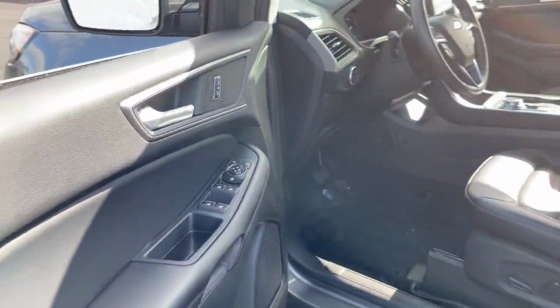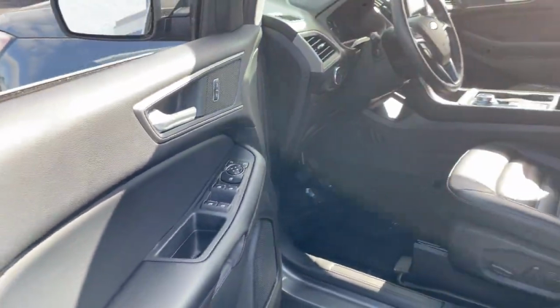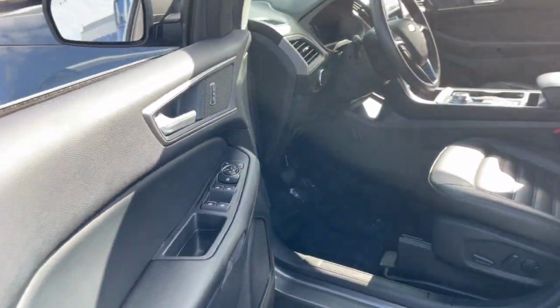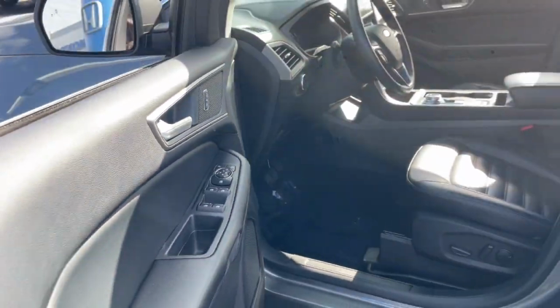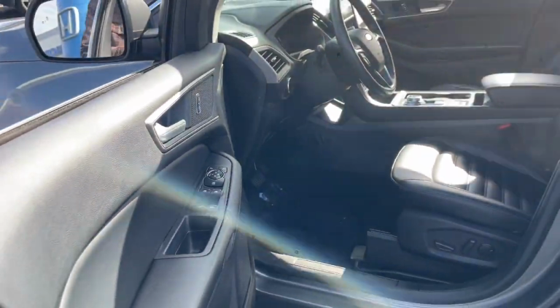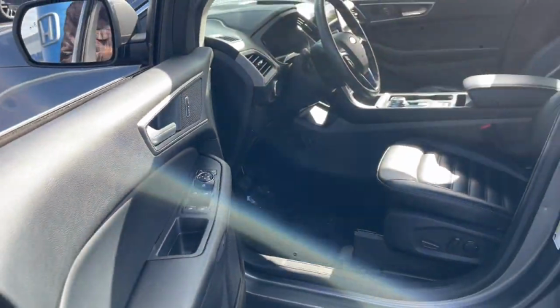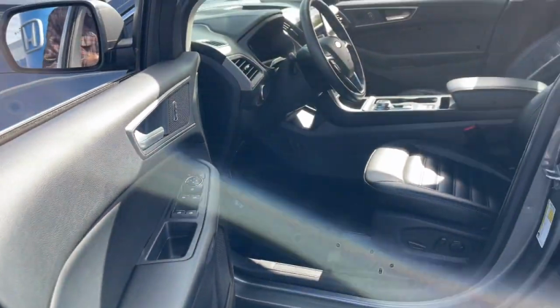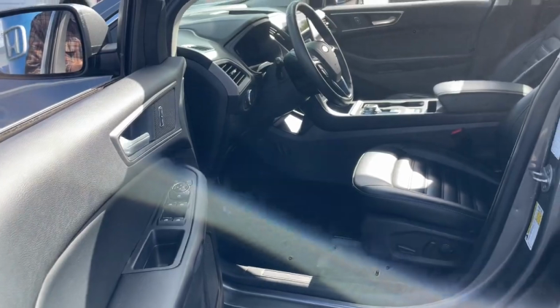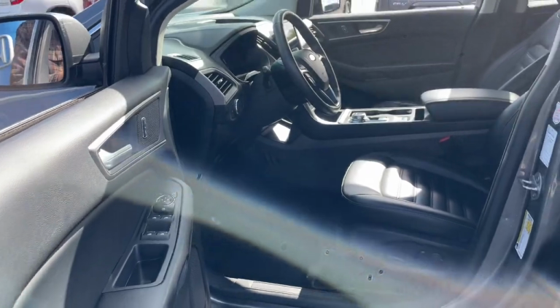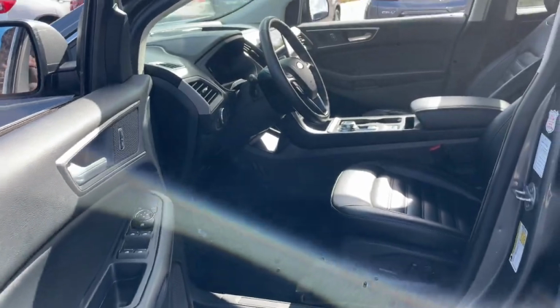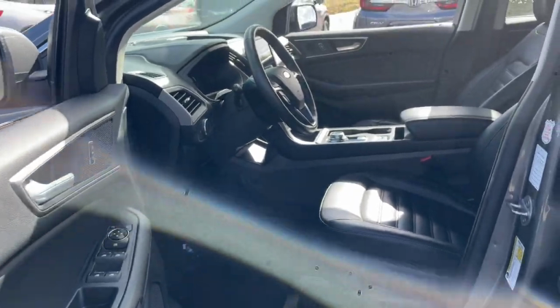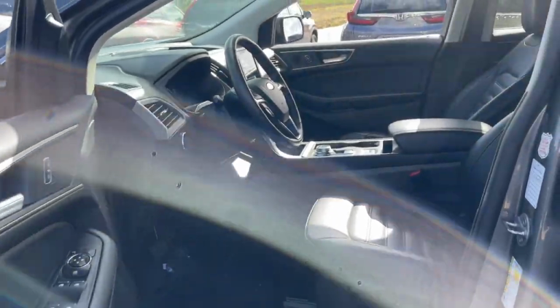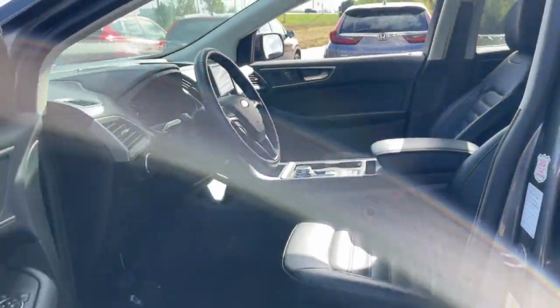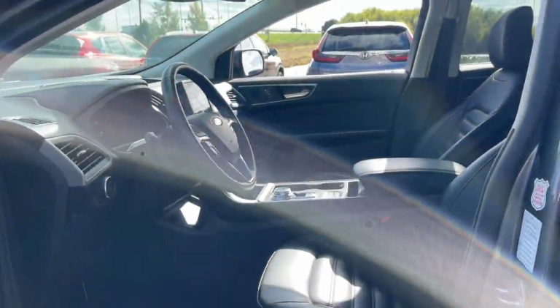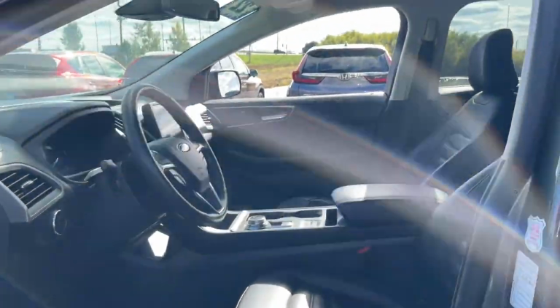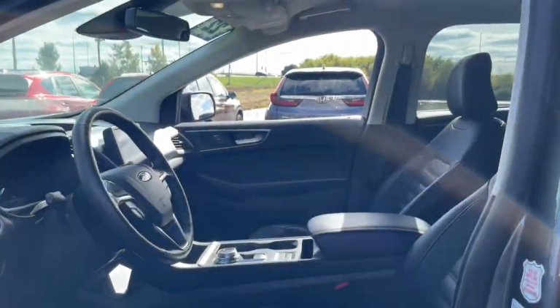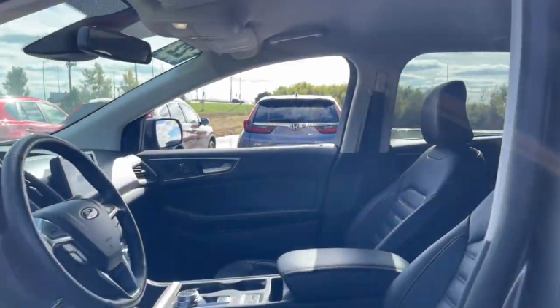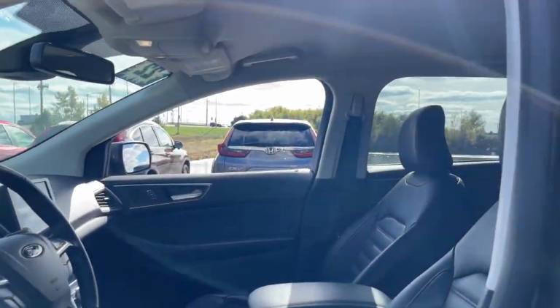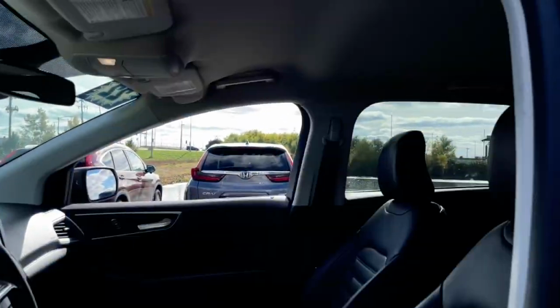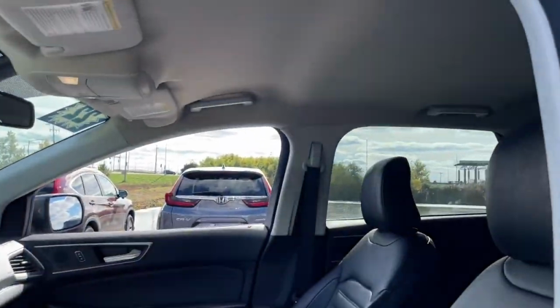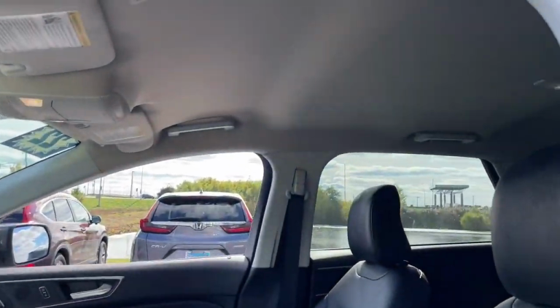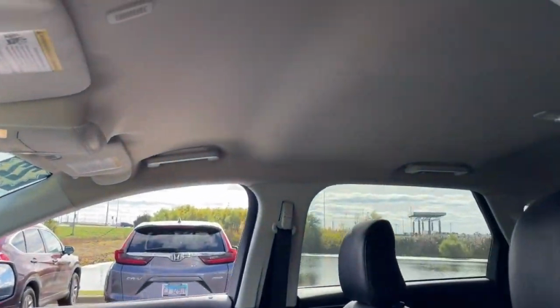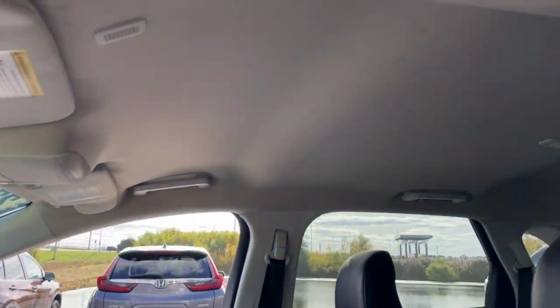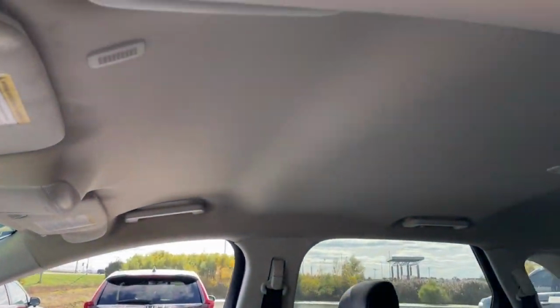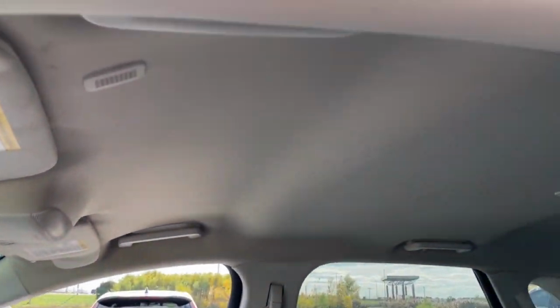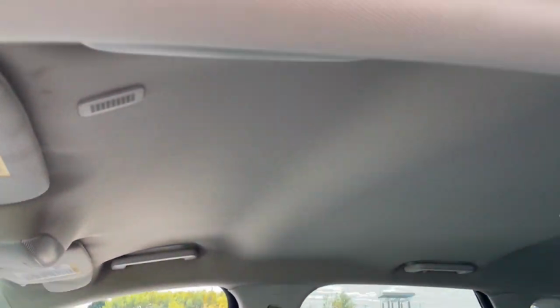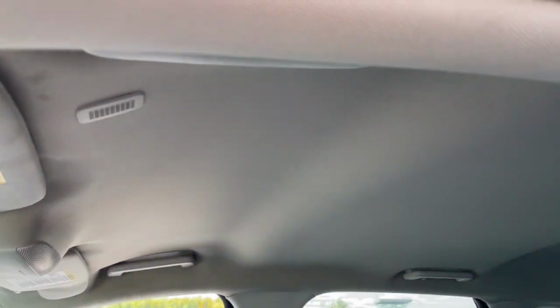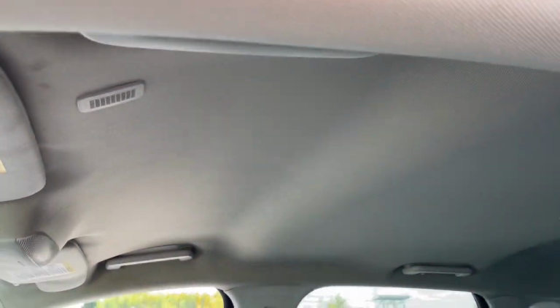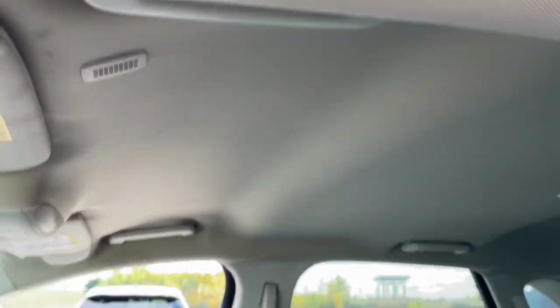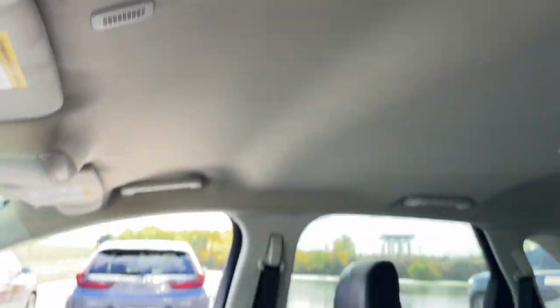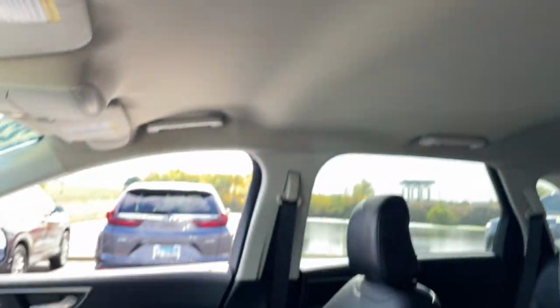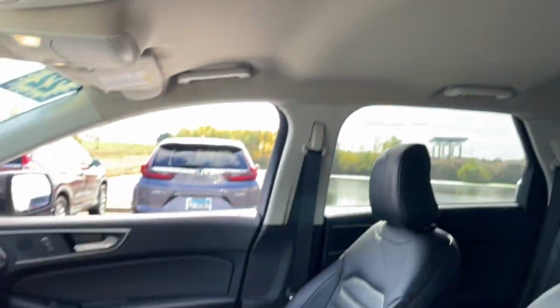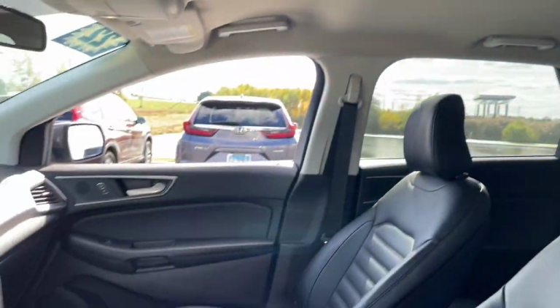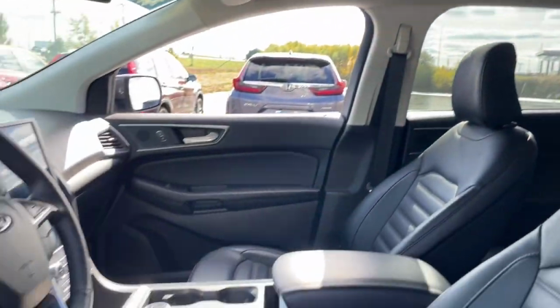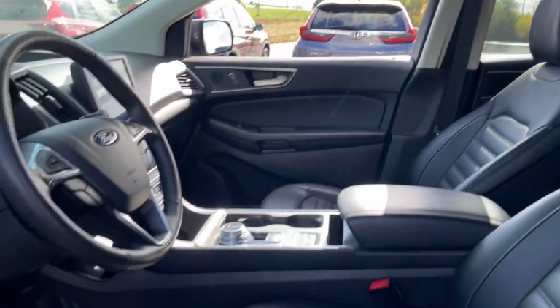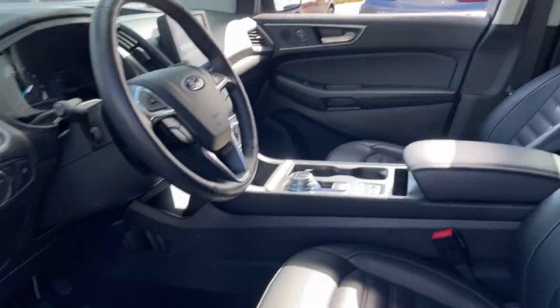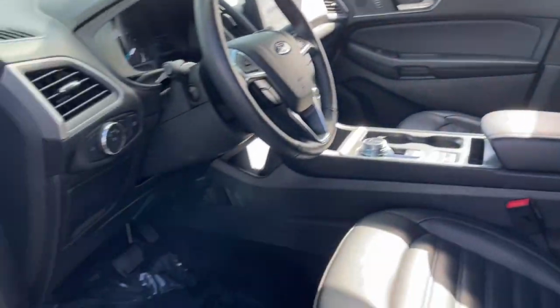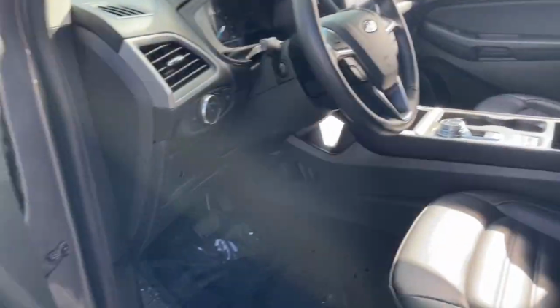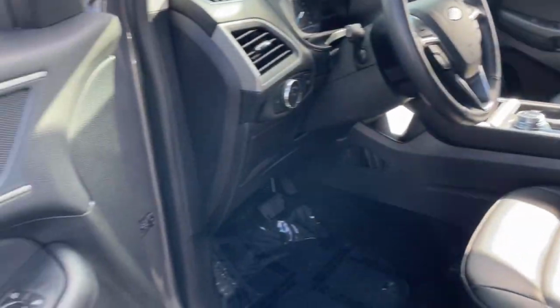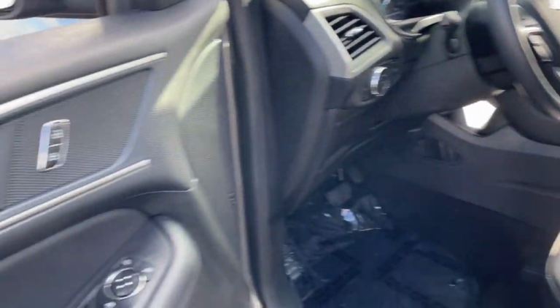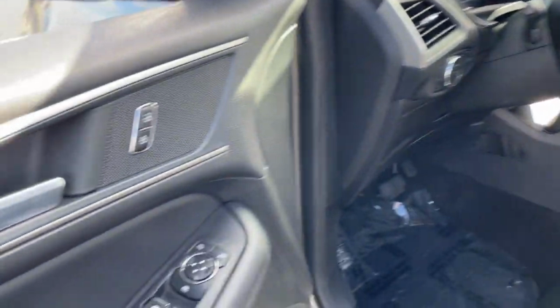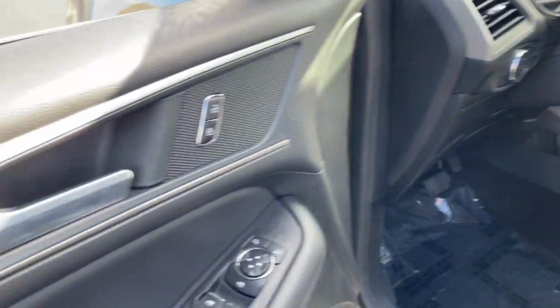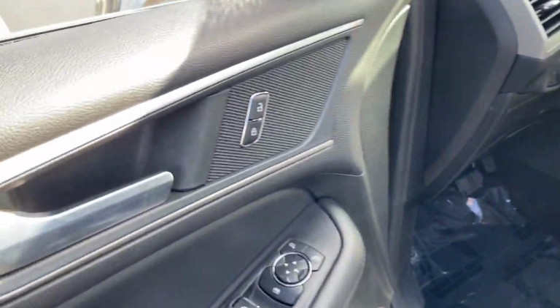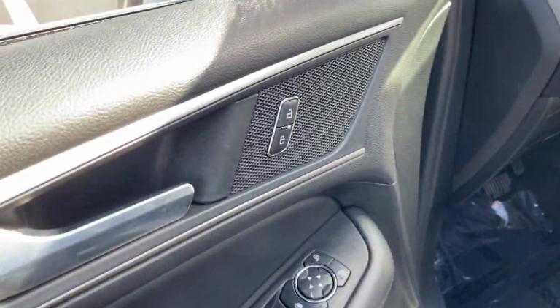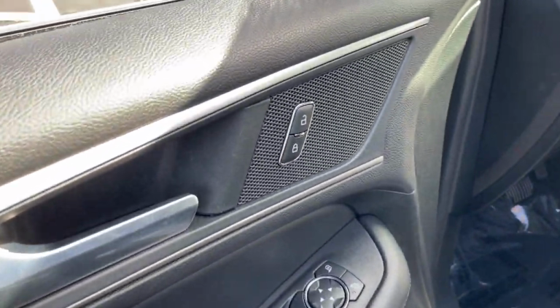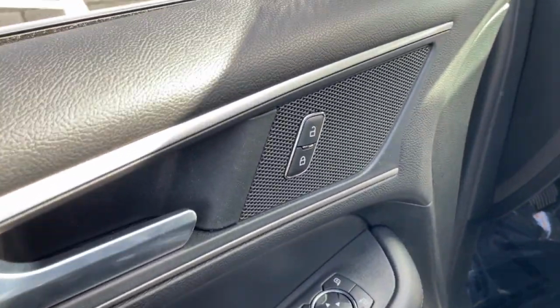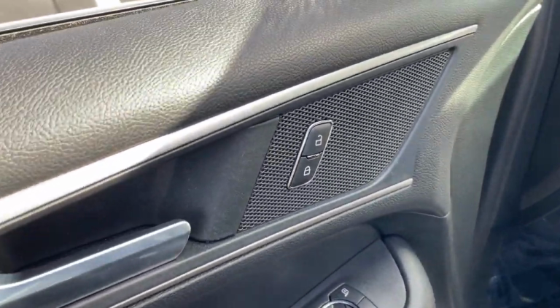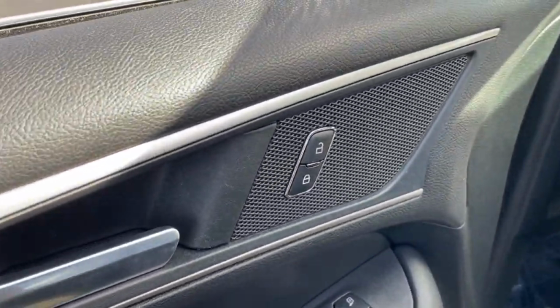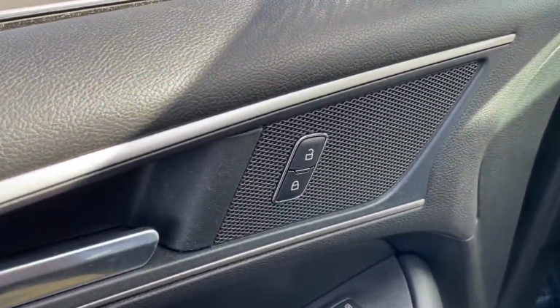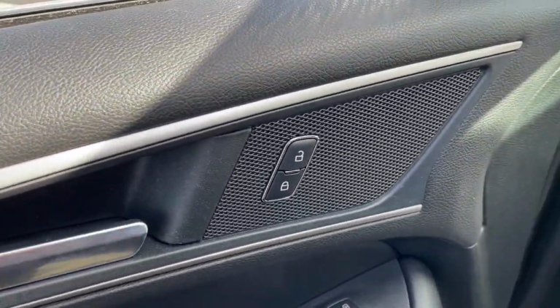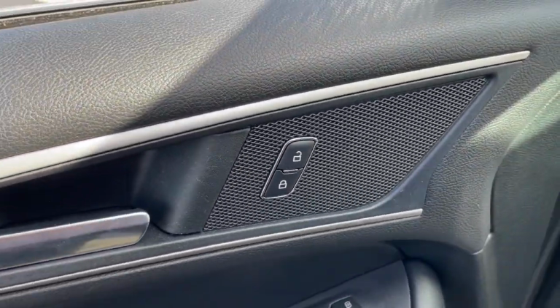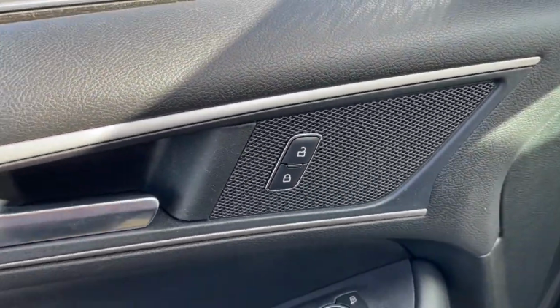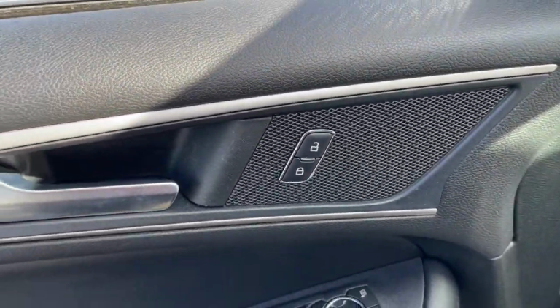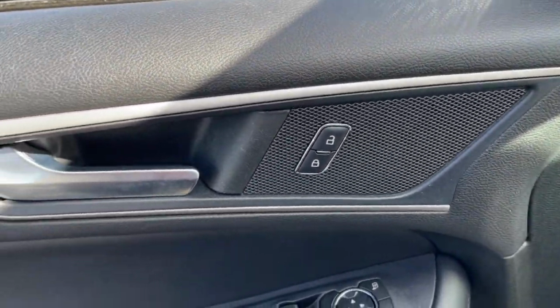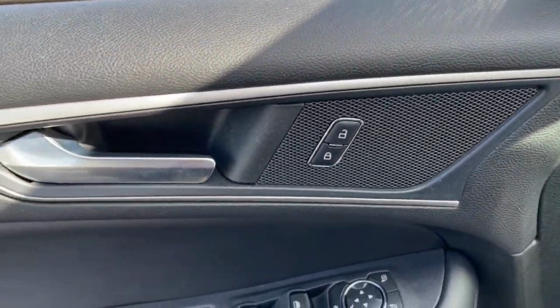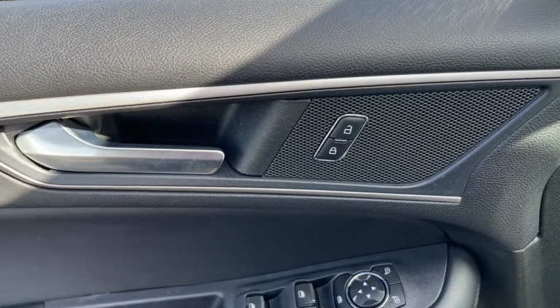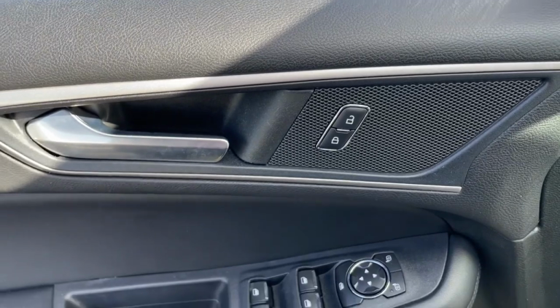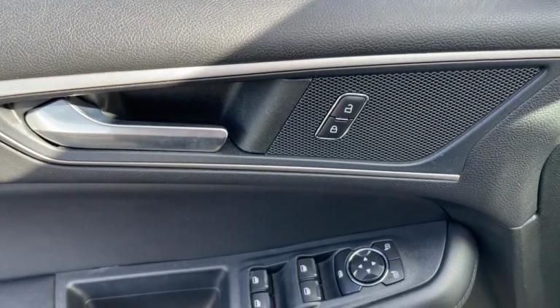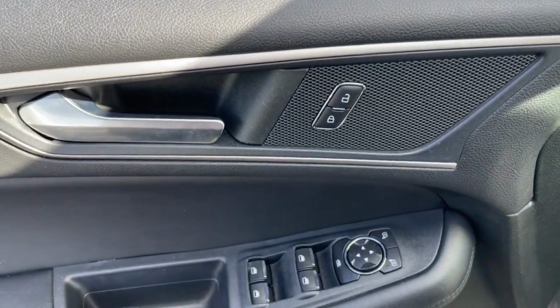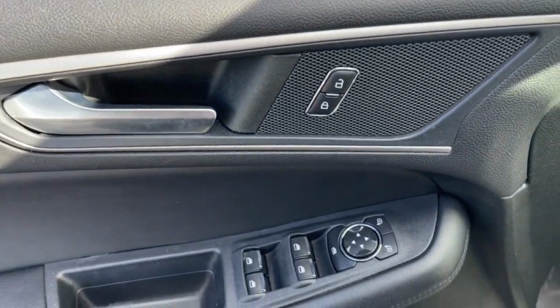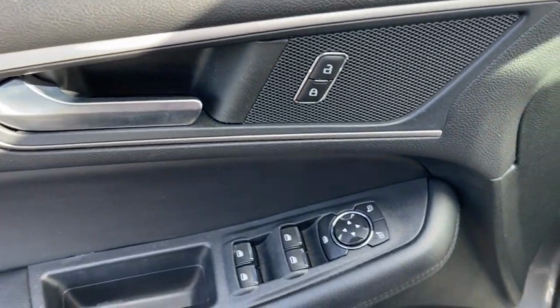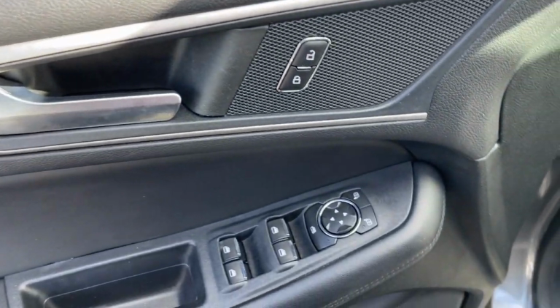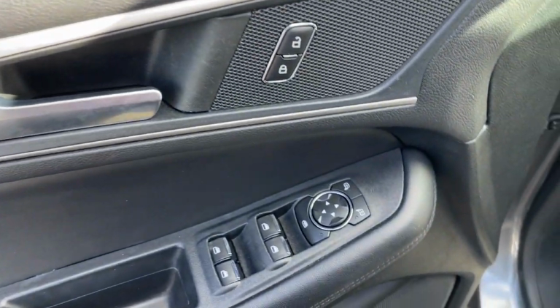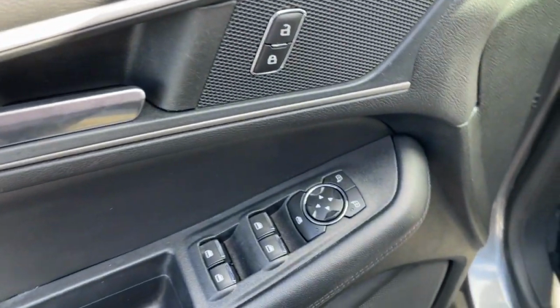Versatile, capable, and loaded with style, this SUV brings can-do confidence on every adventure.